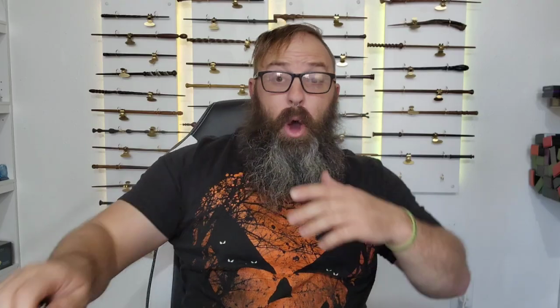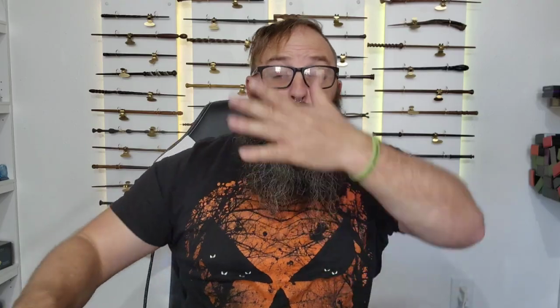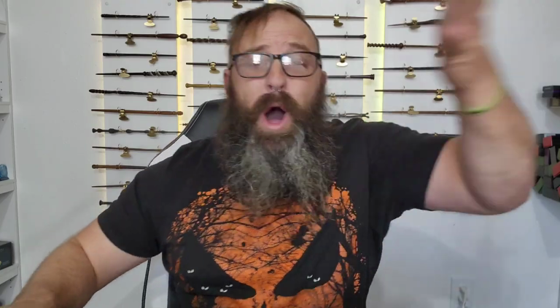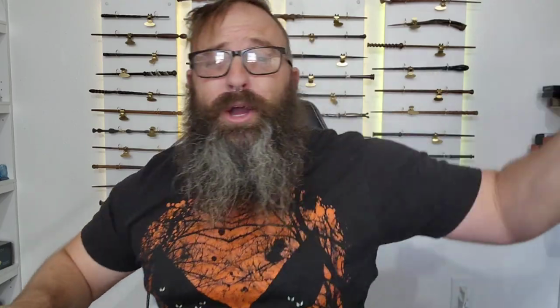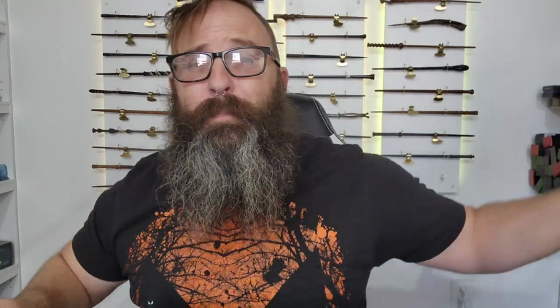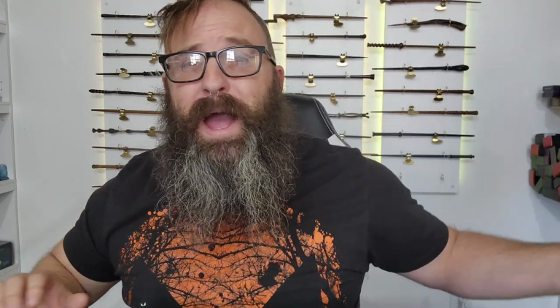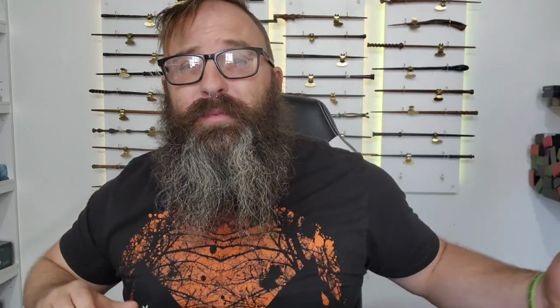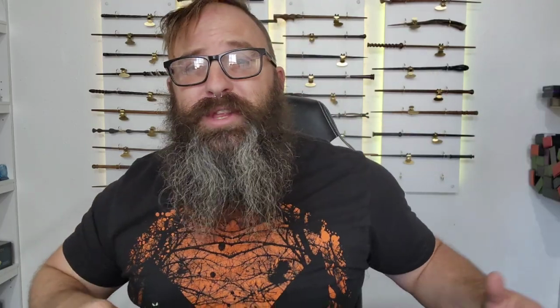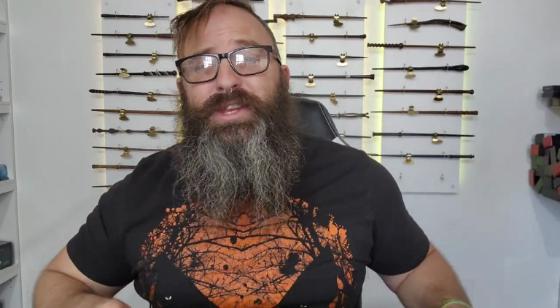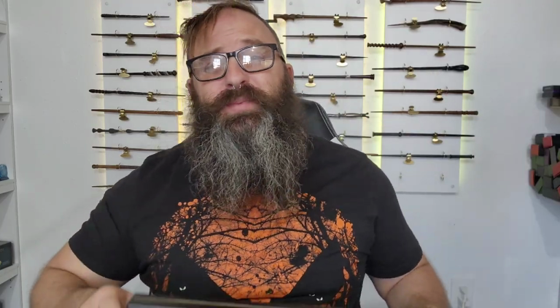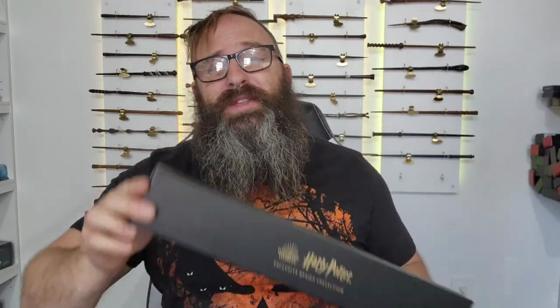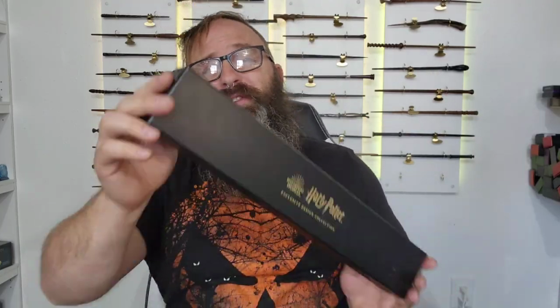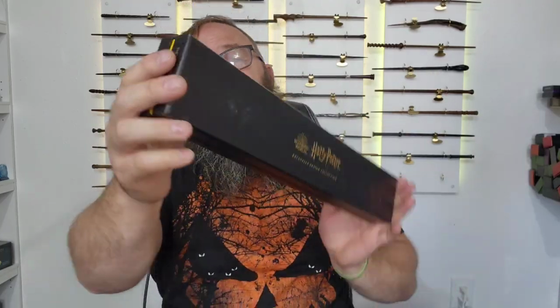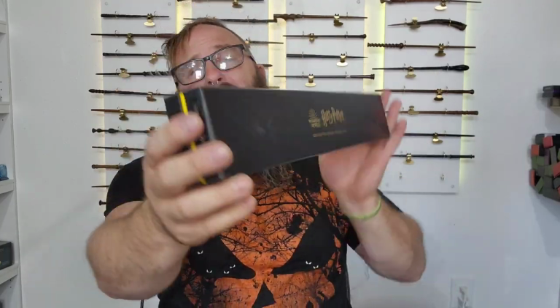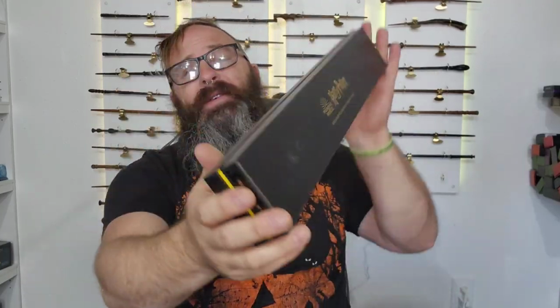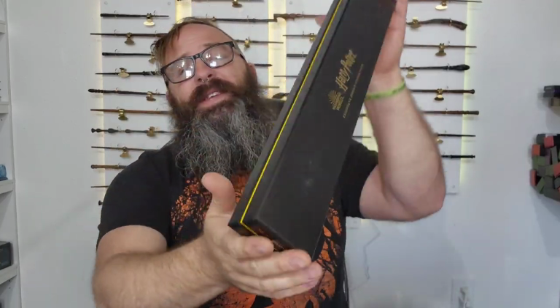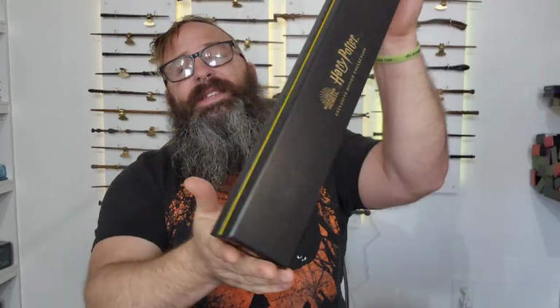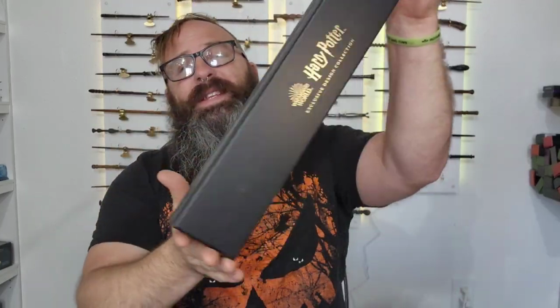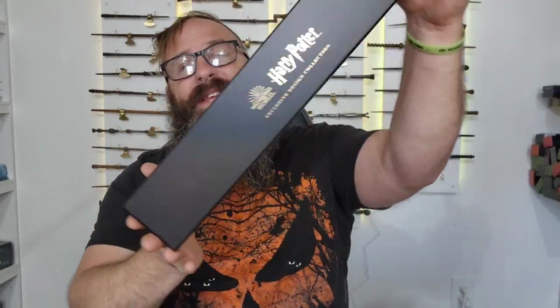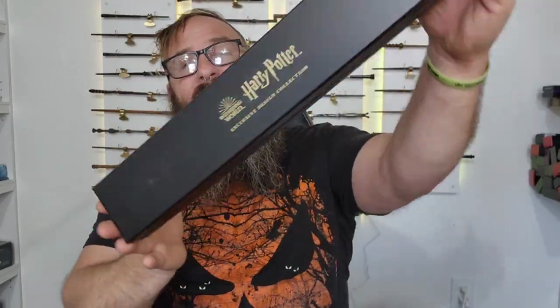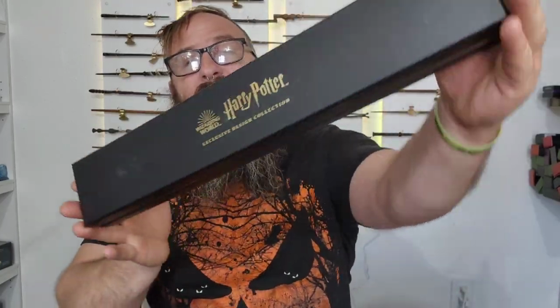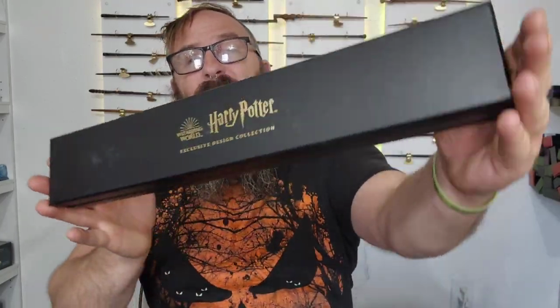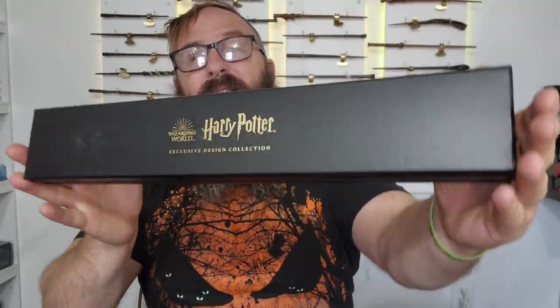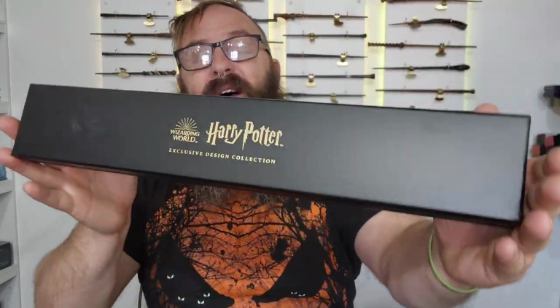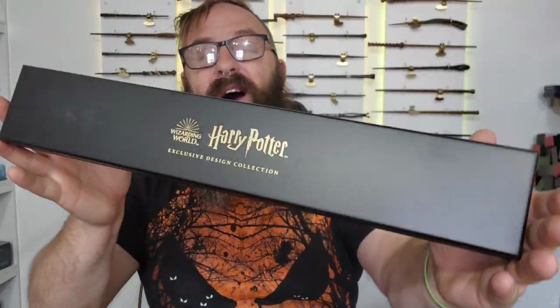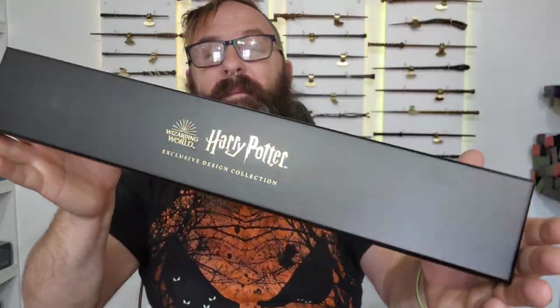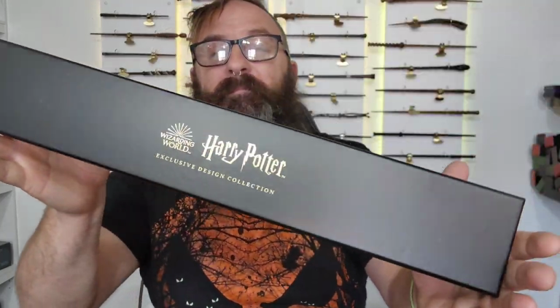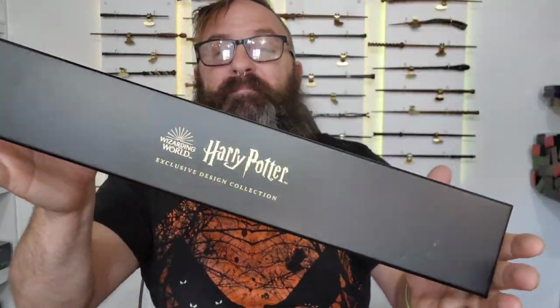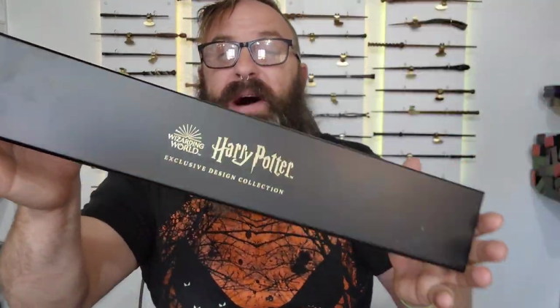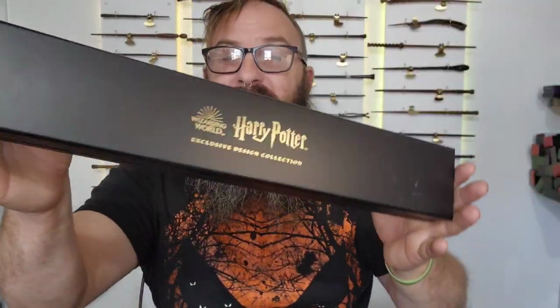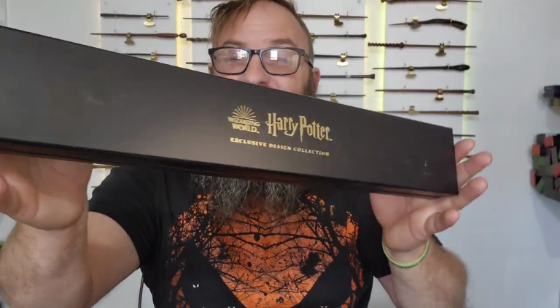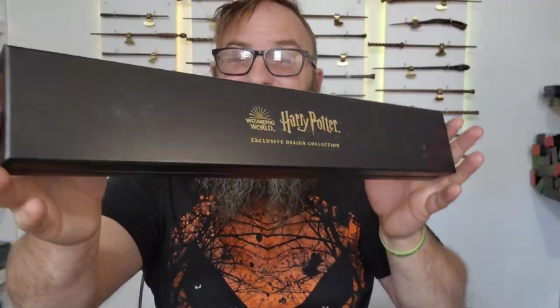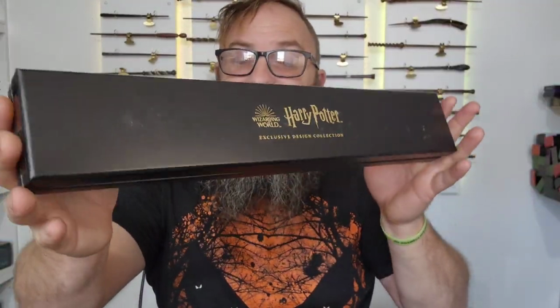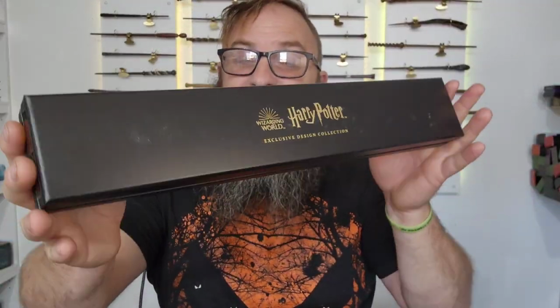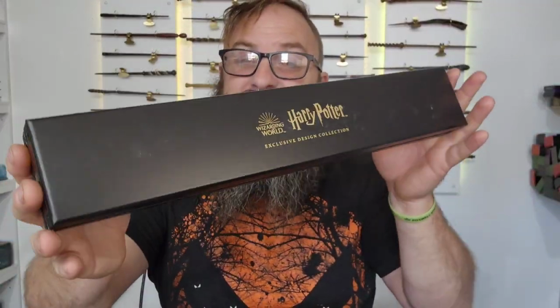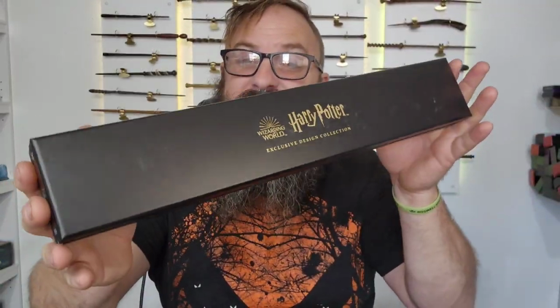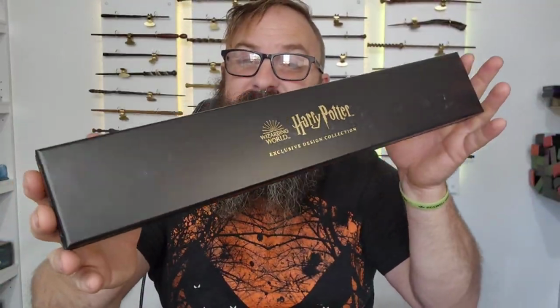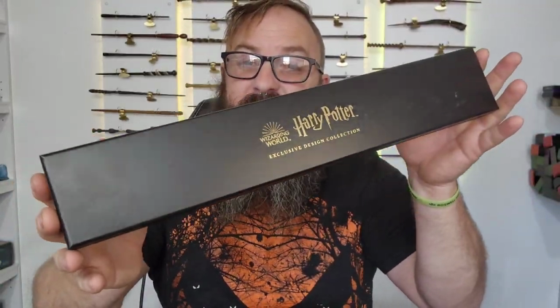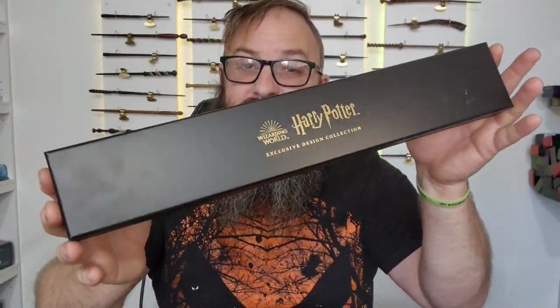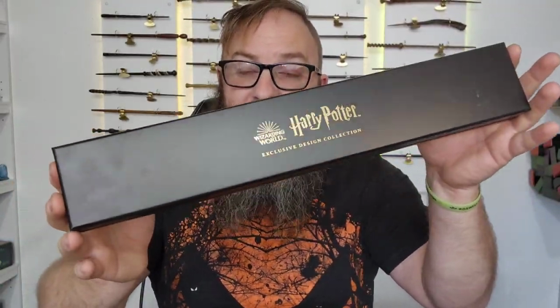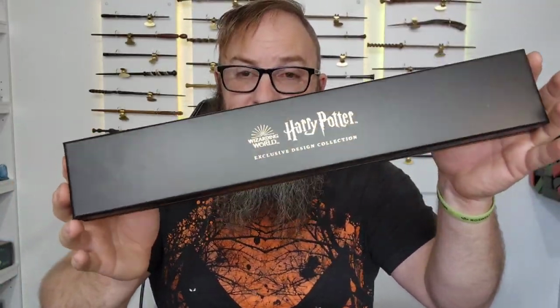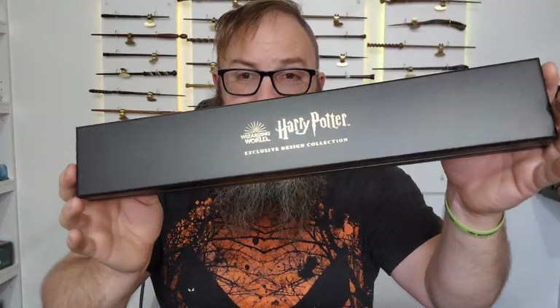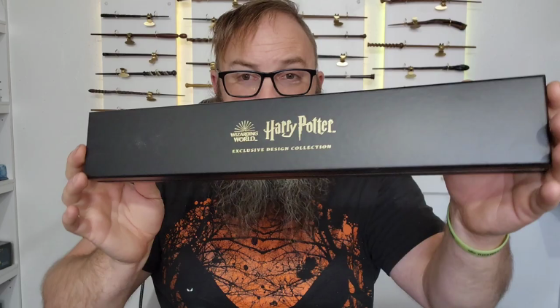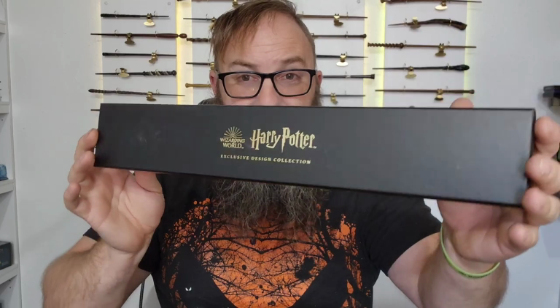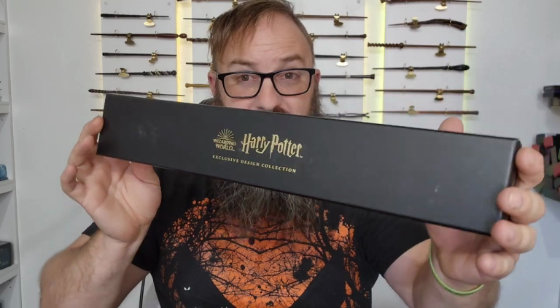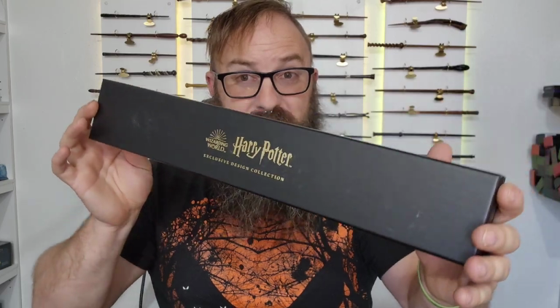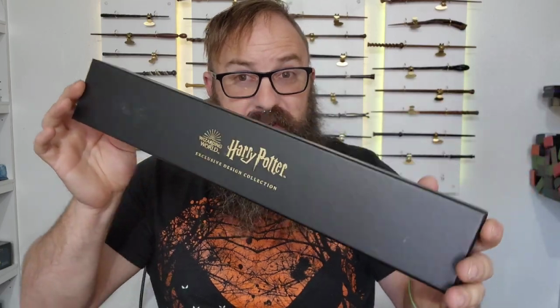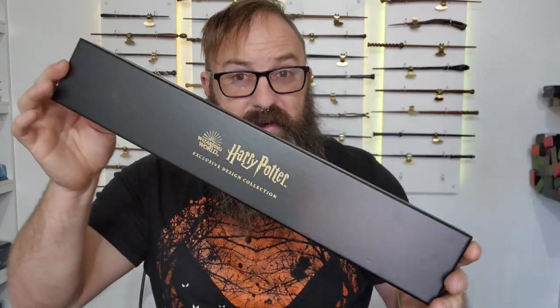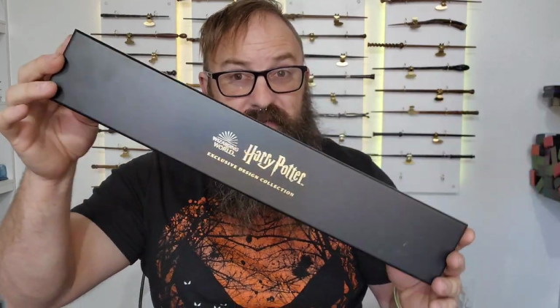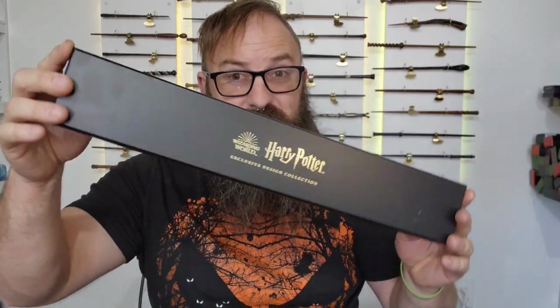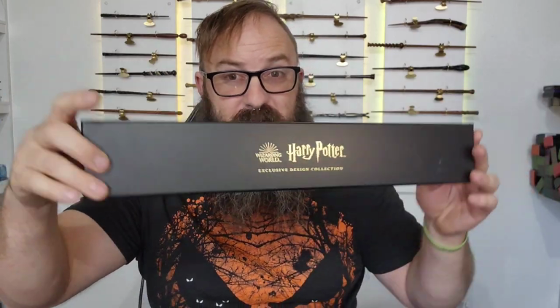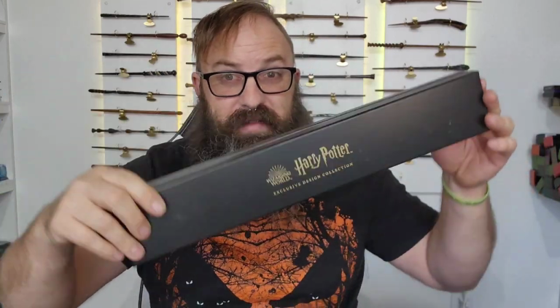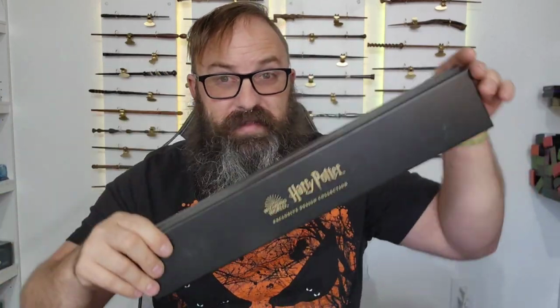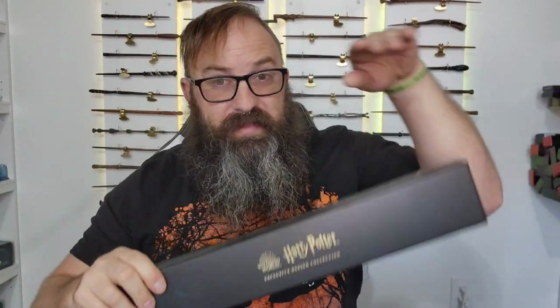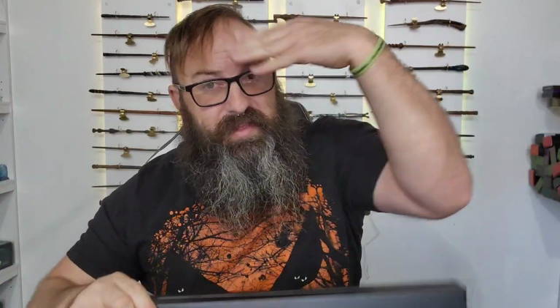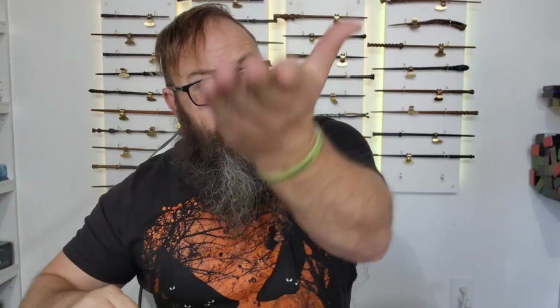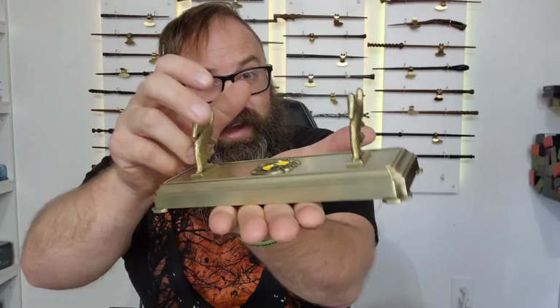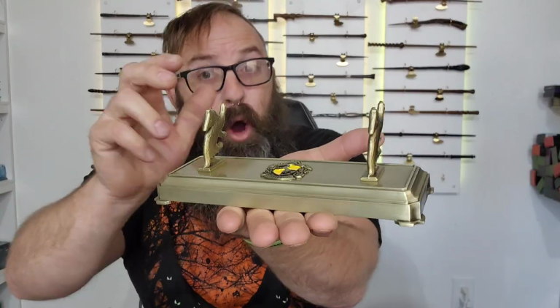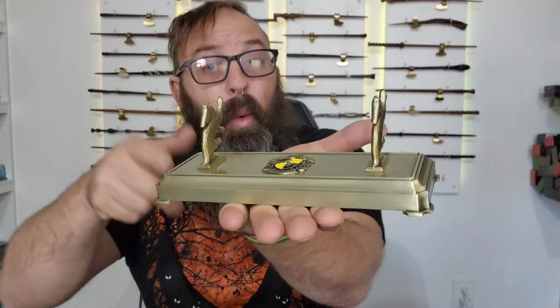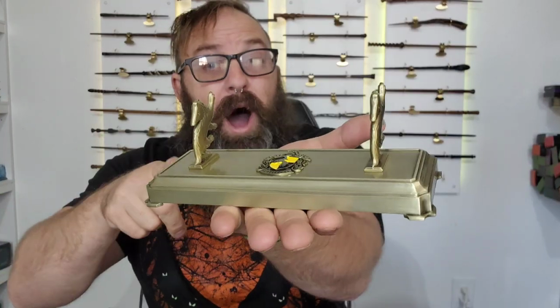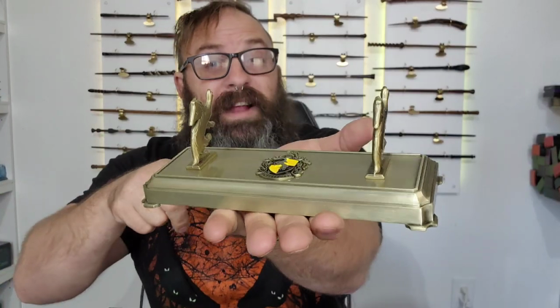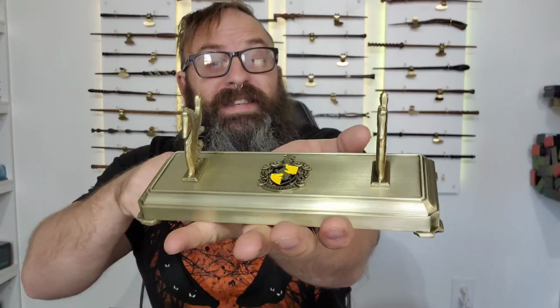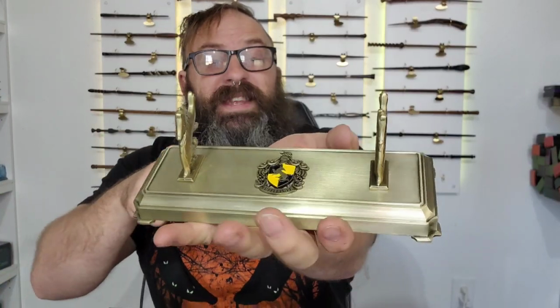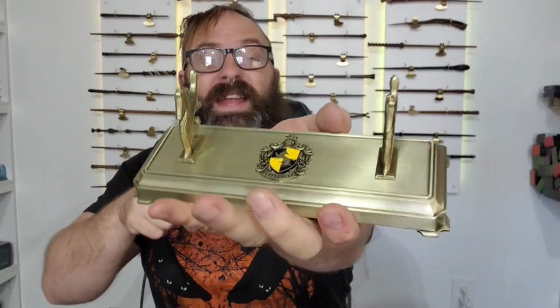Welcome back, Witches, Wizards! I'm Michael, and today we are unboxing the very wand that goes with this wand stand.